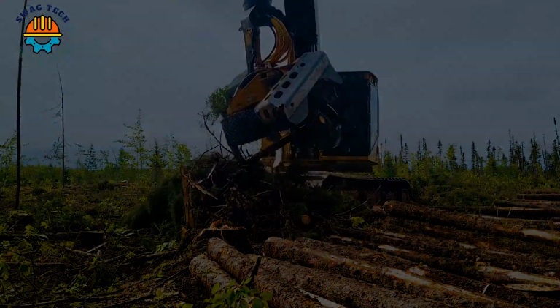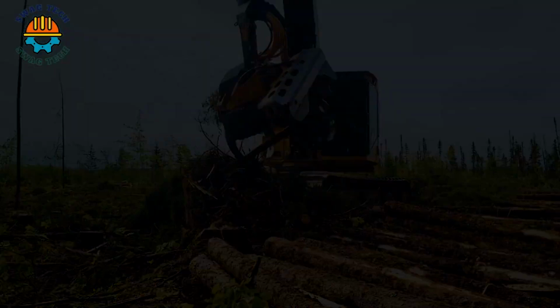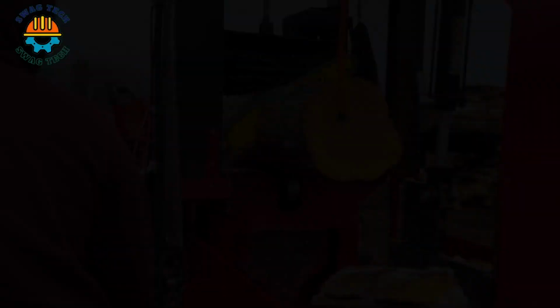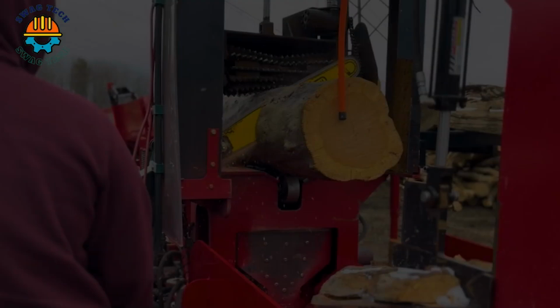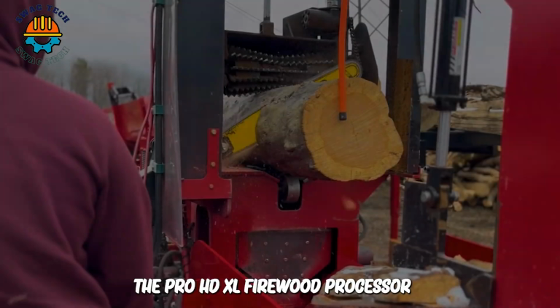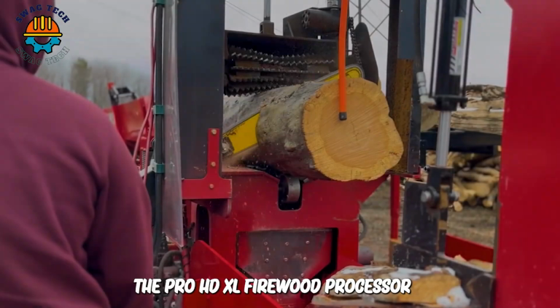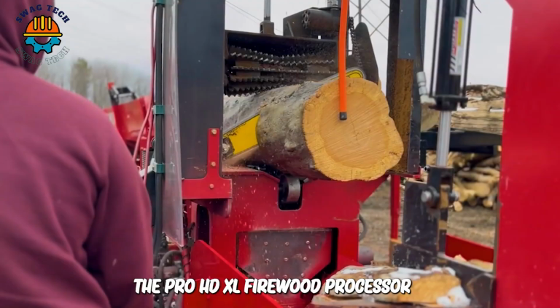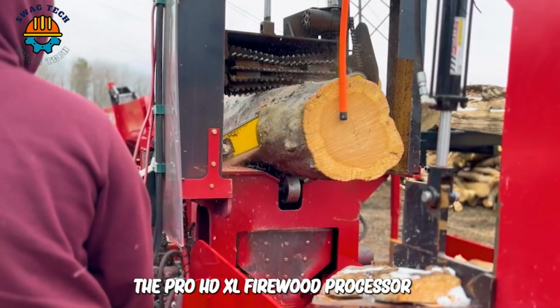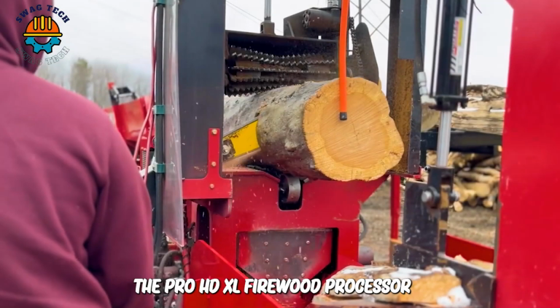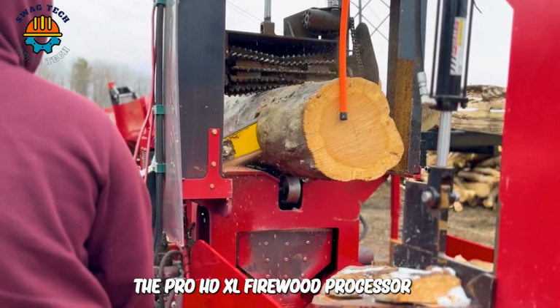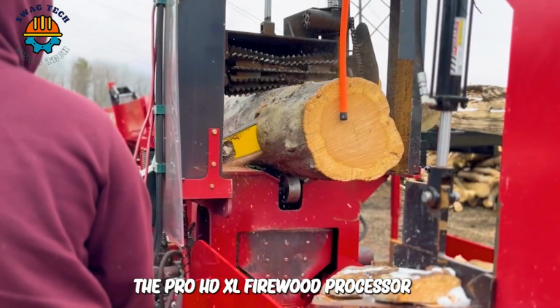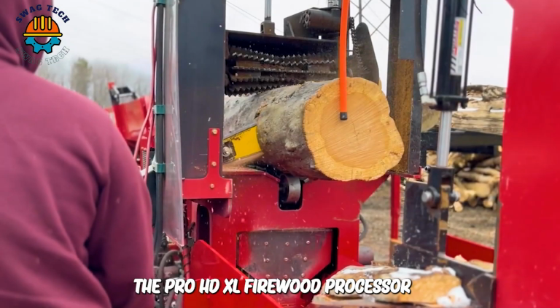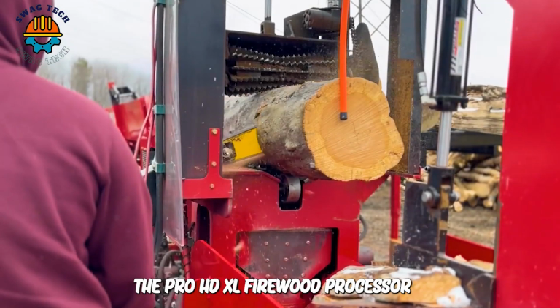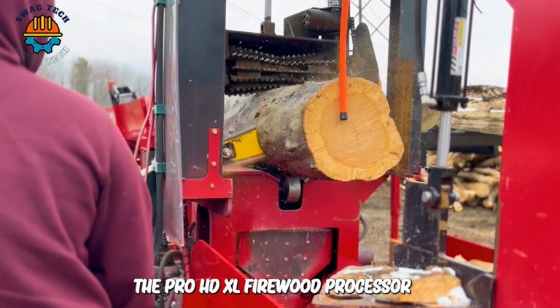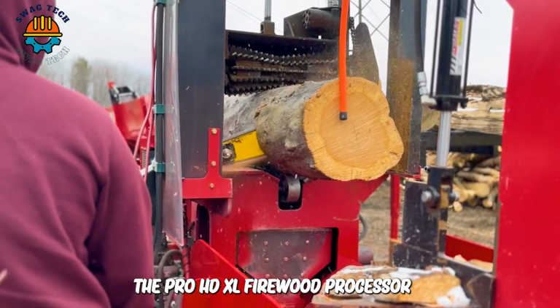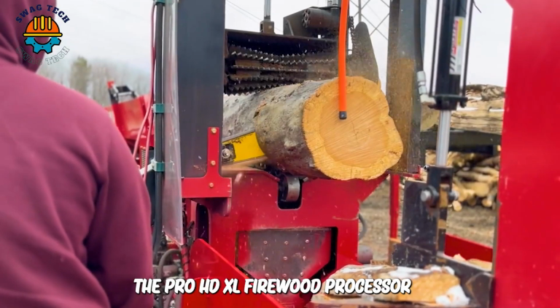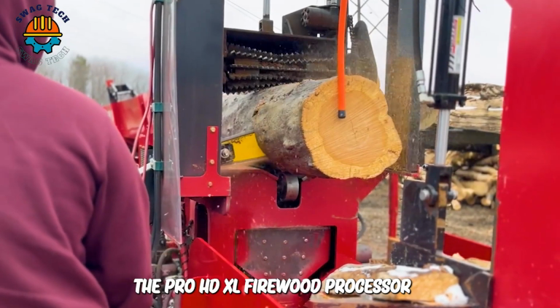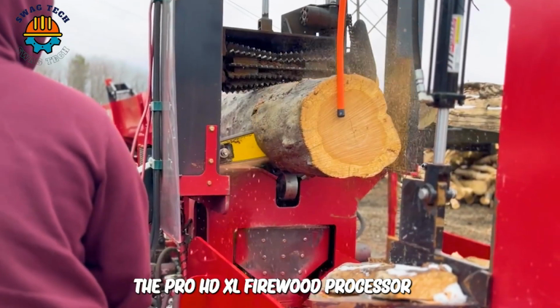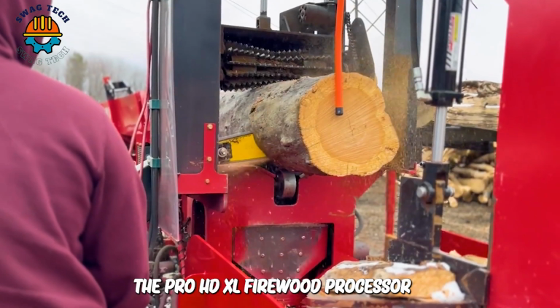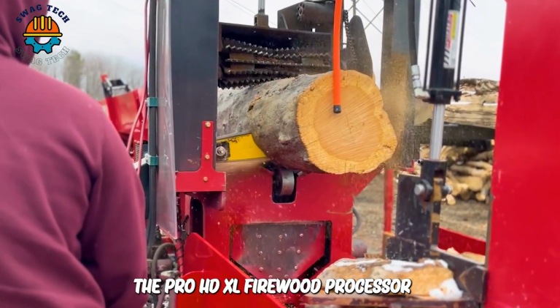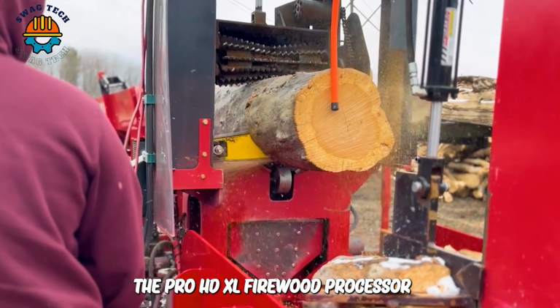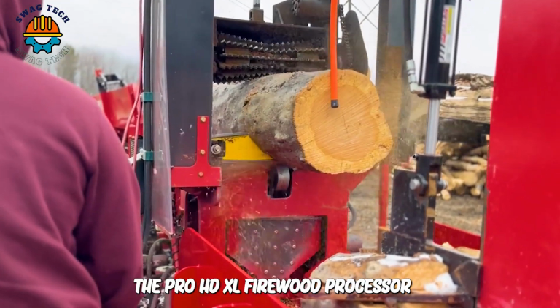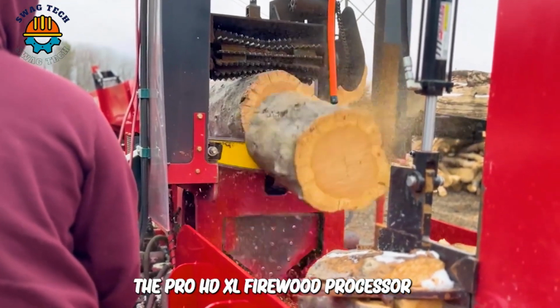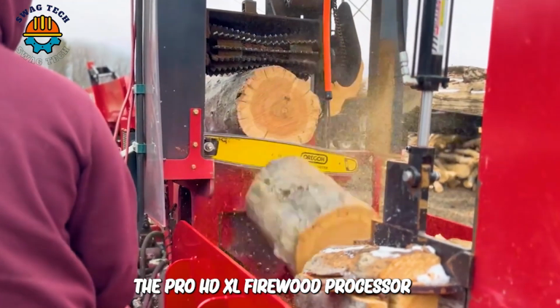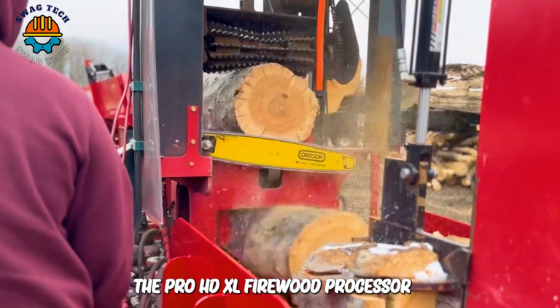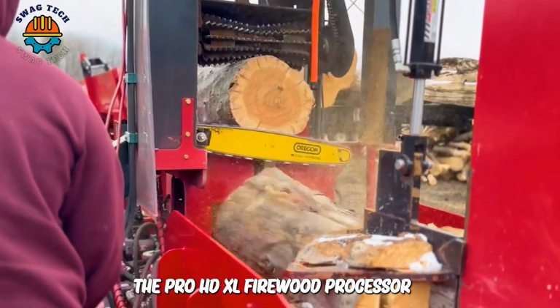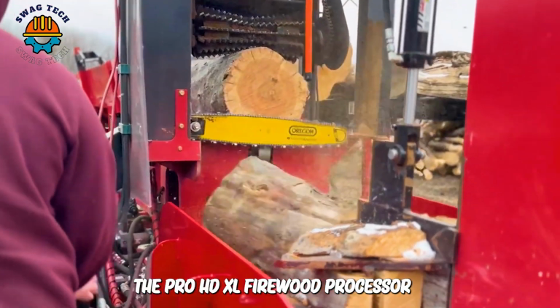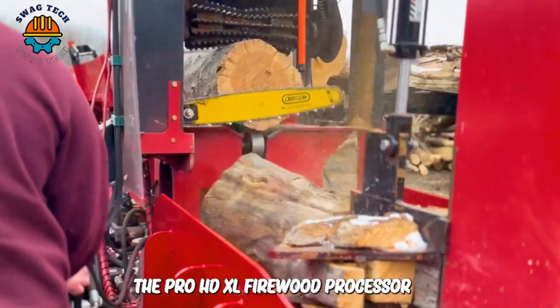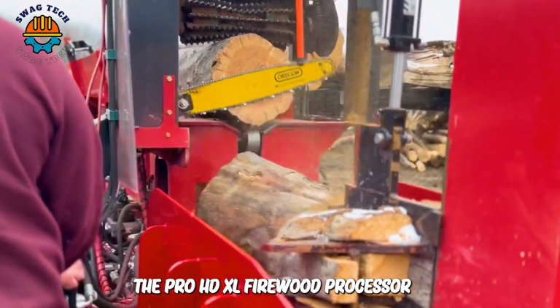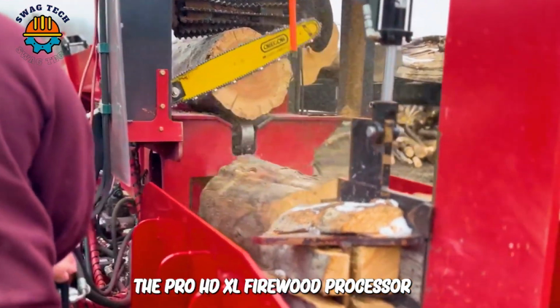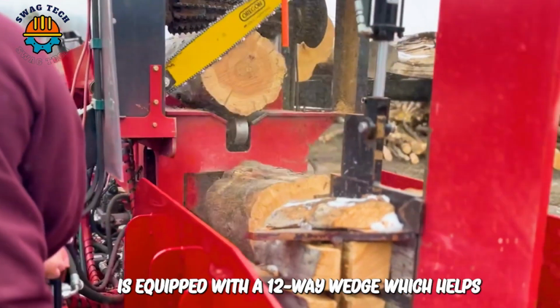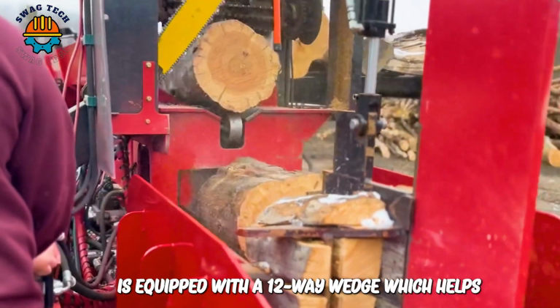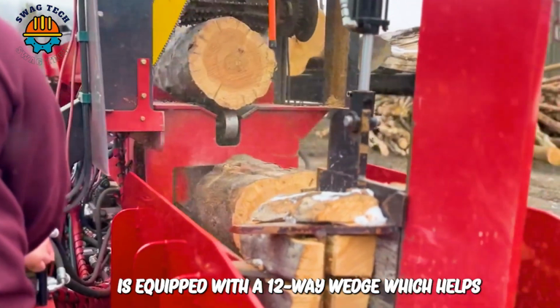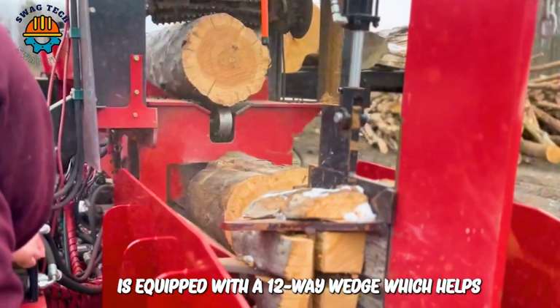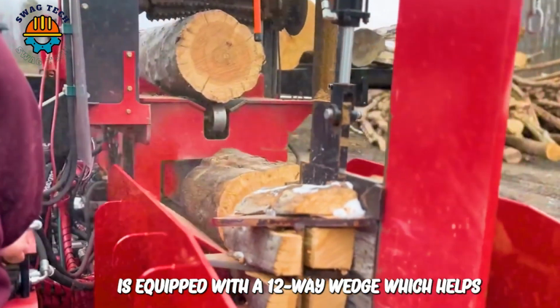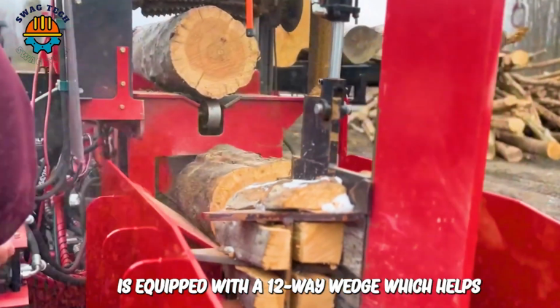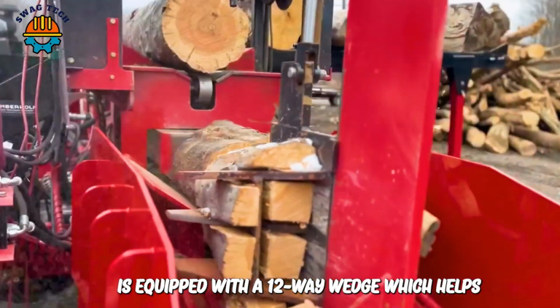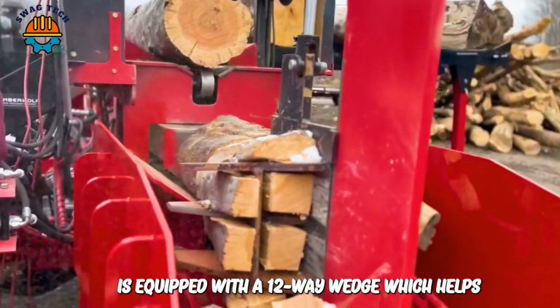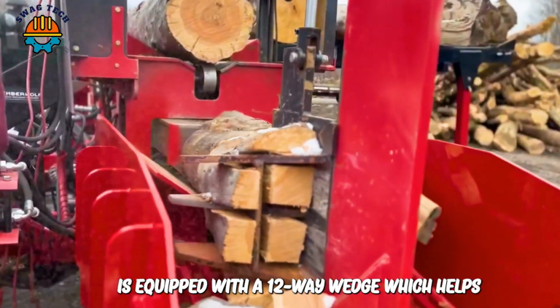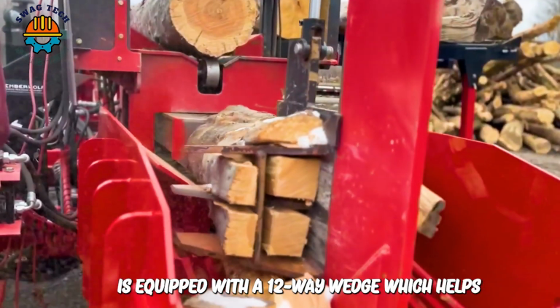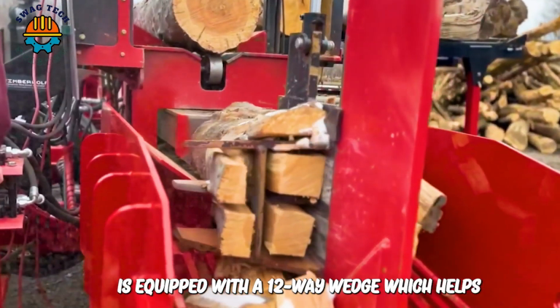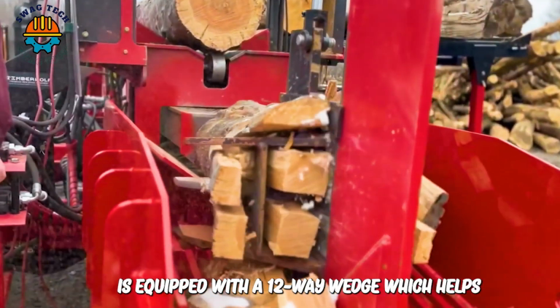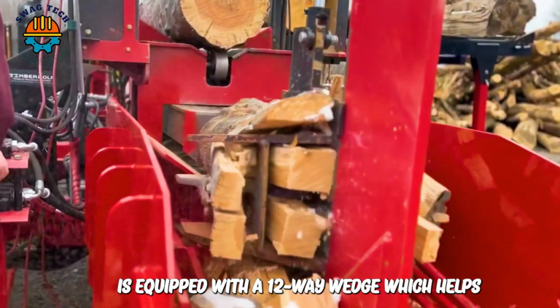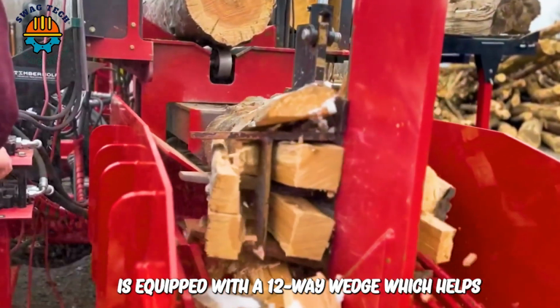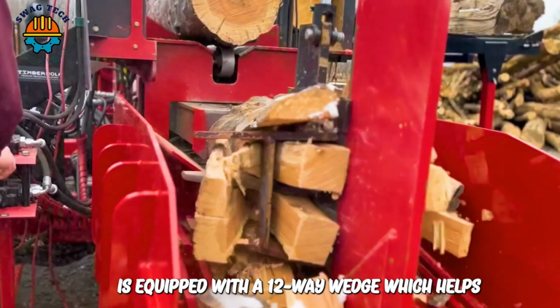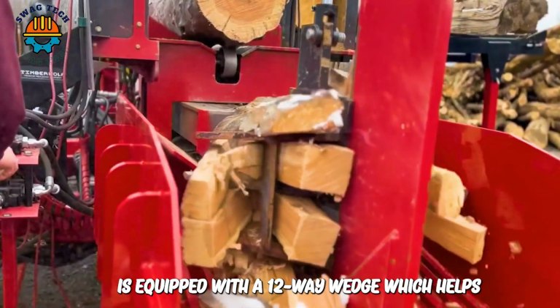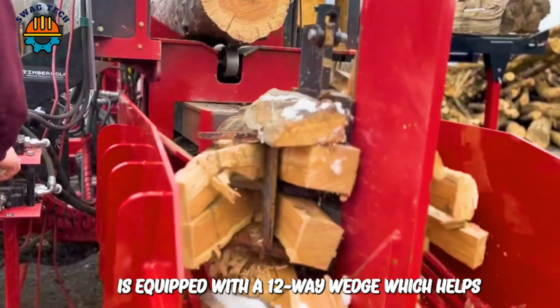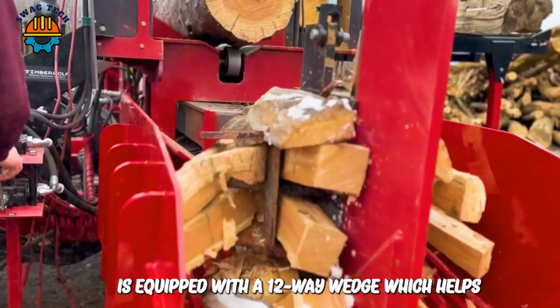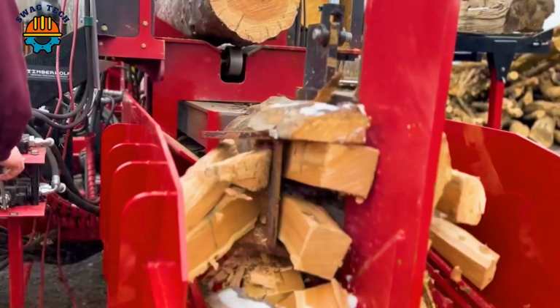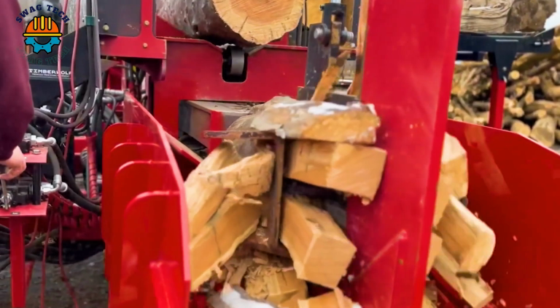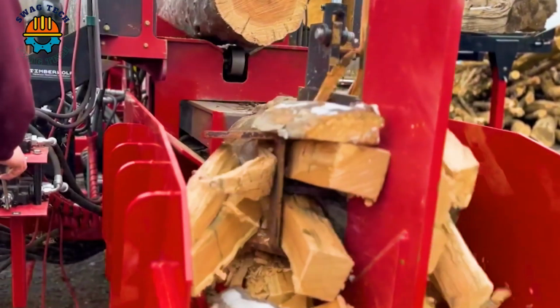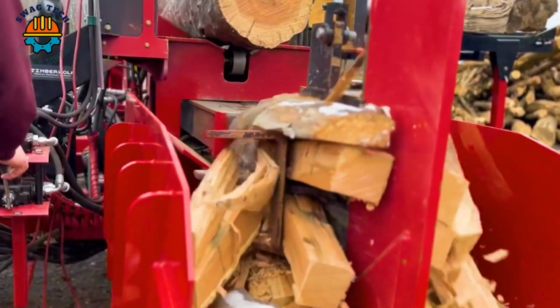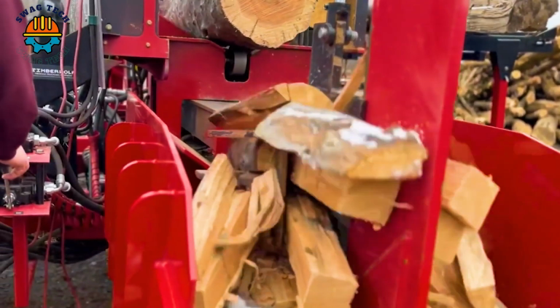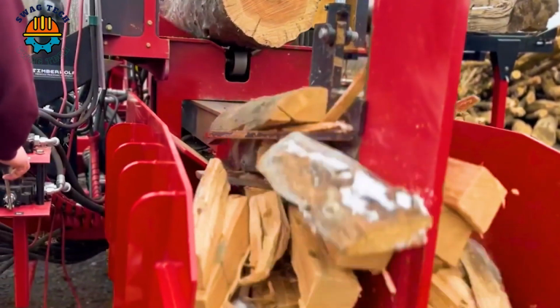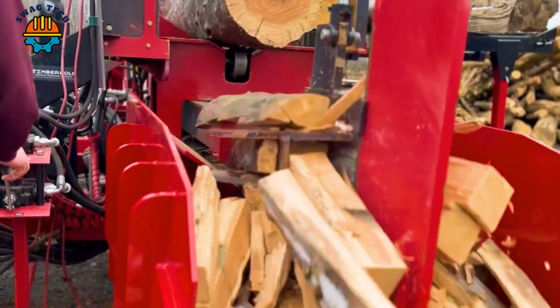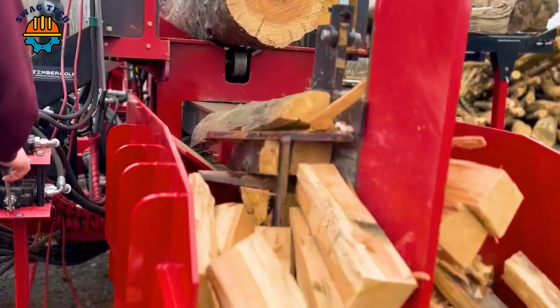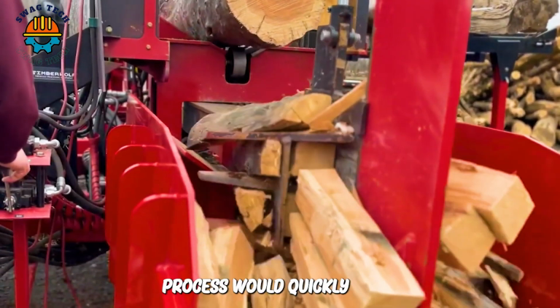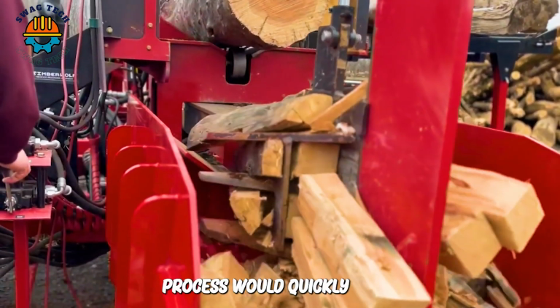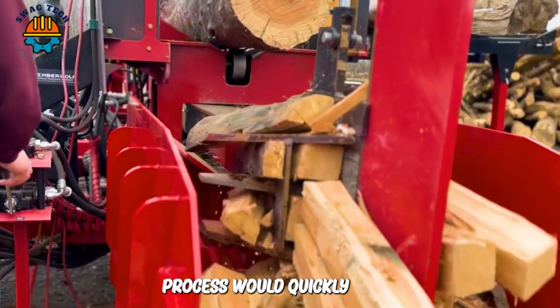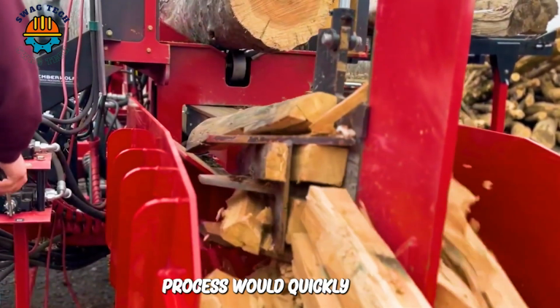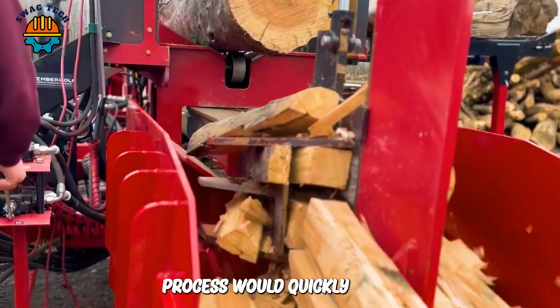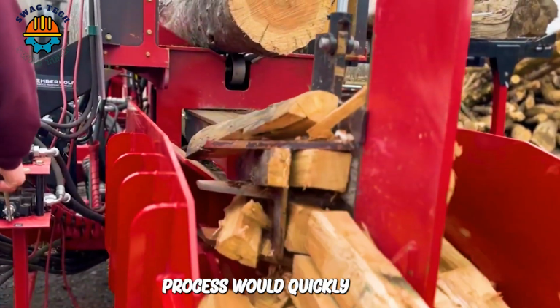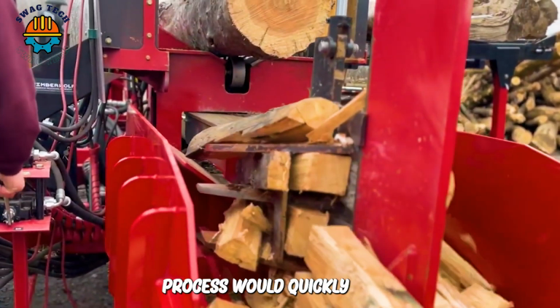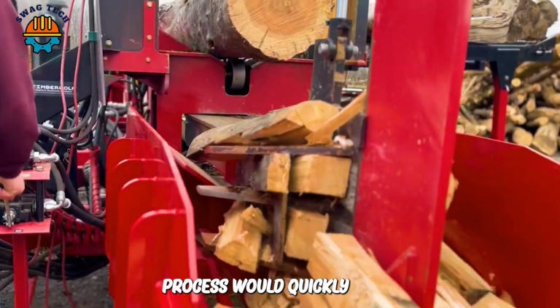The Pro HD XL firewood processor is equipped with a 12-way wedge which helps process wood quickly.